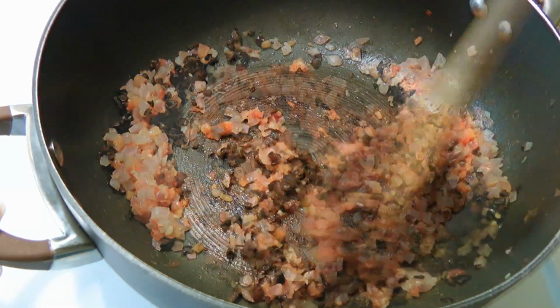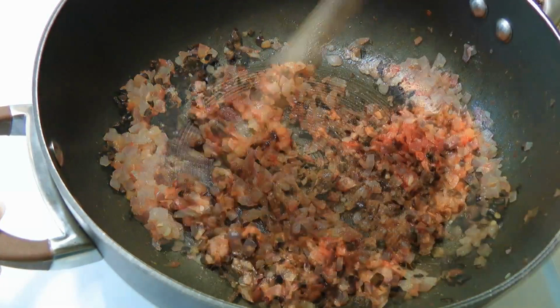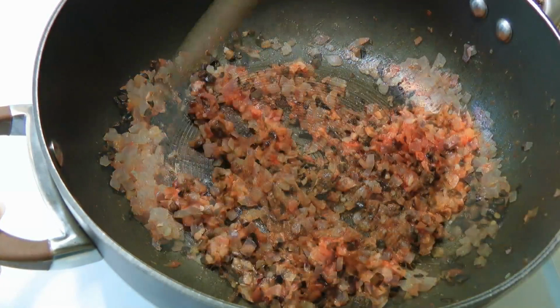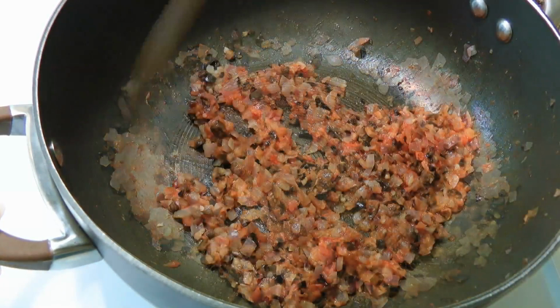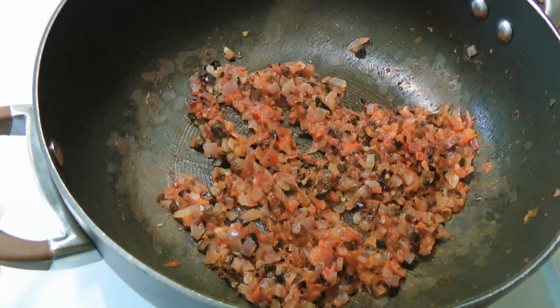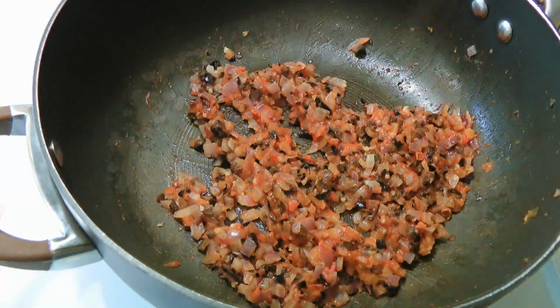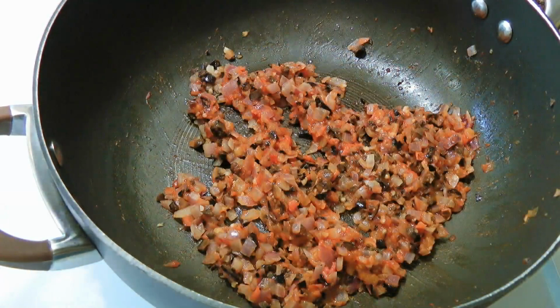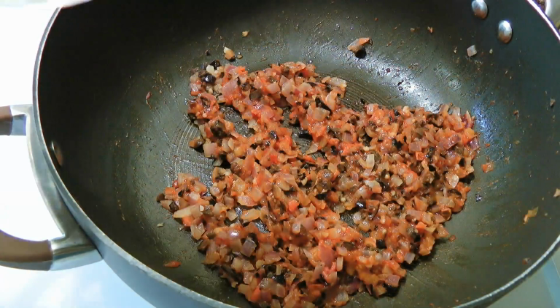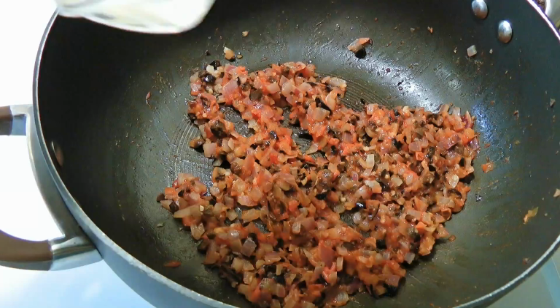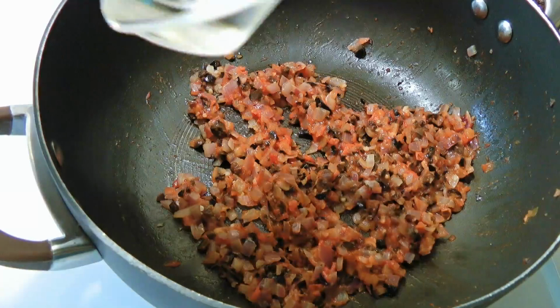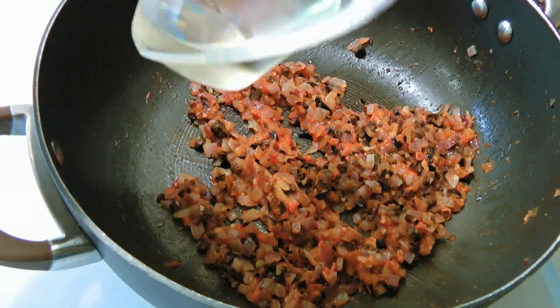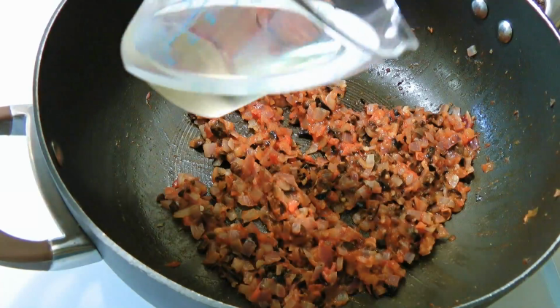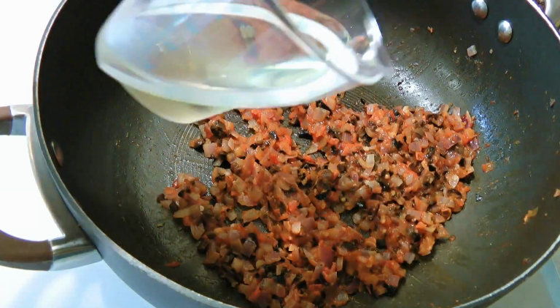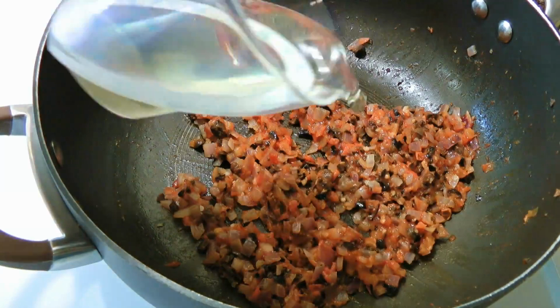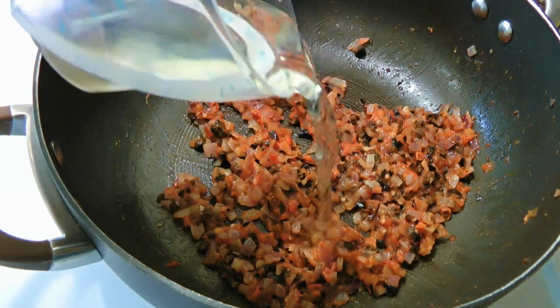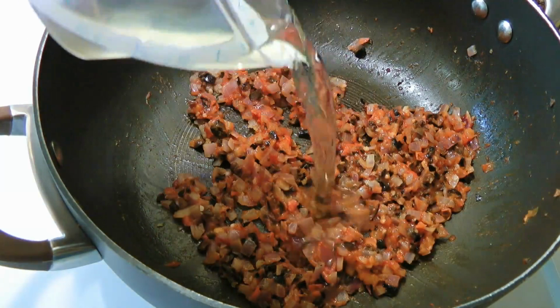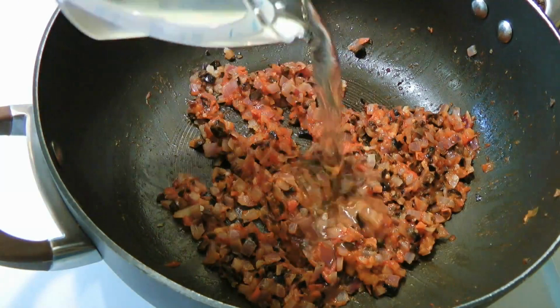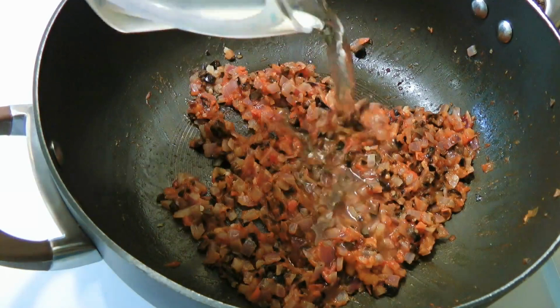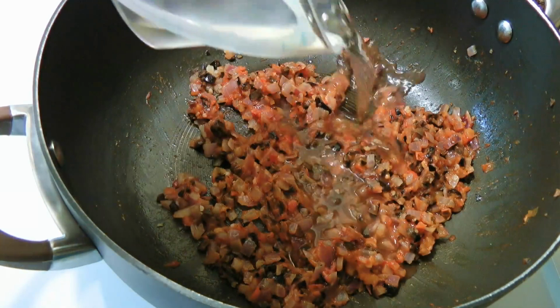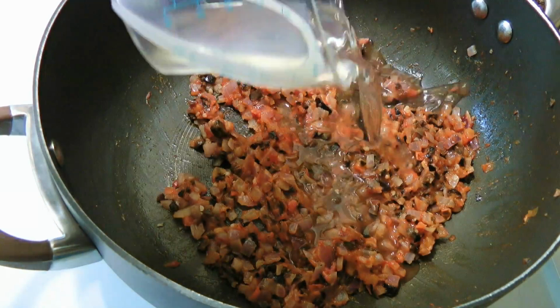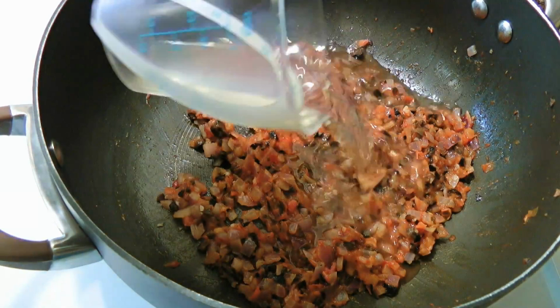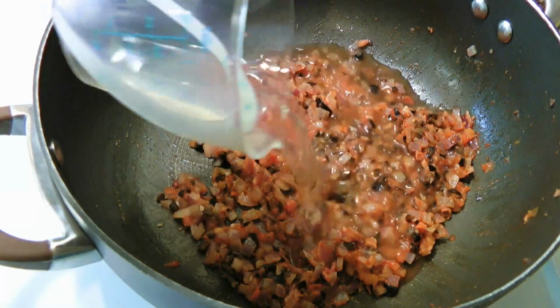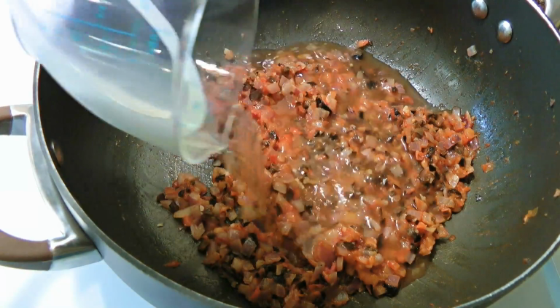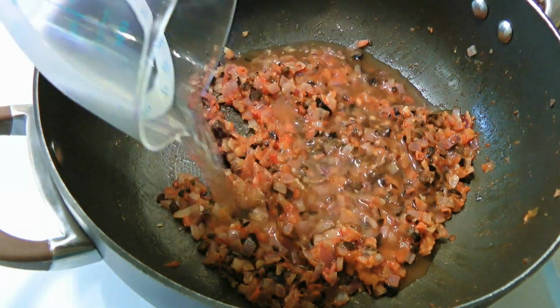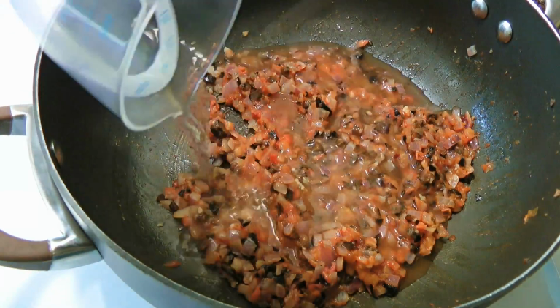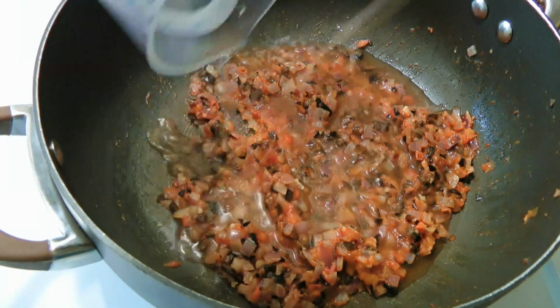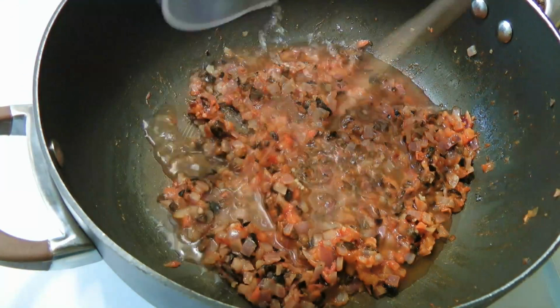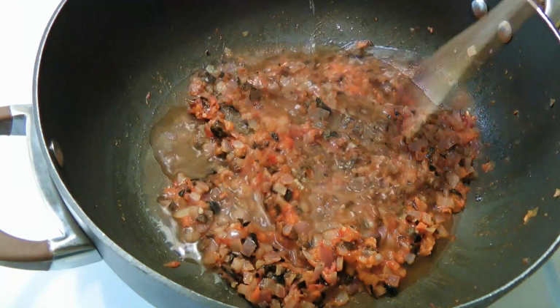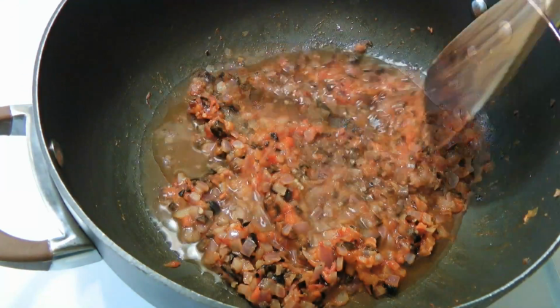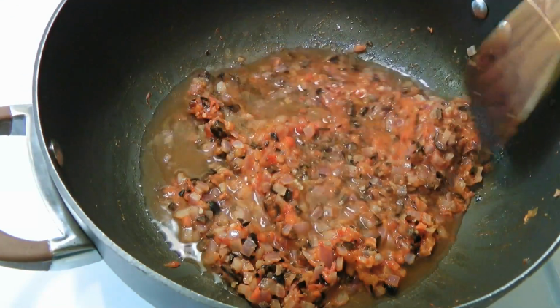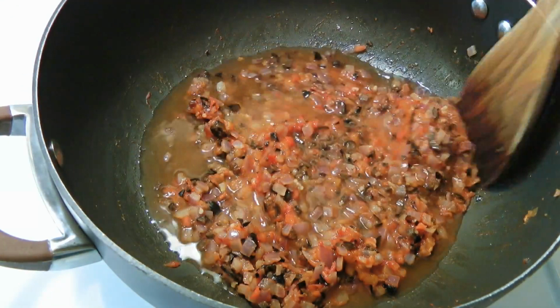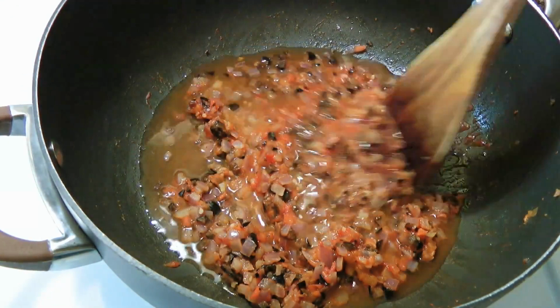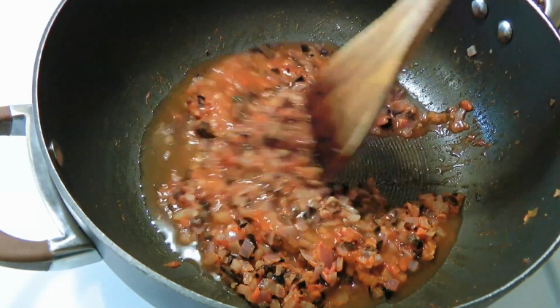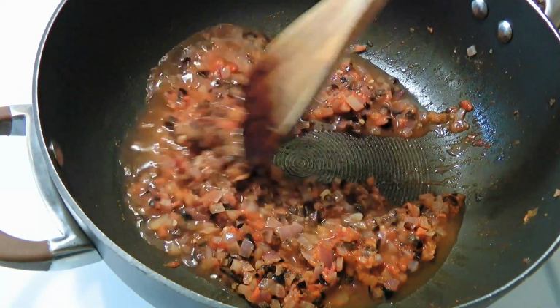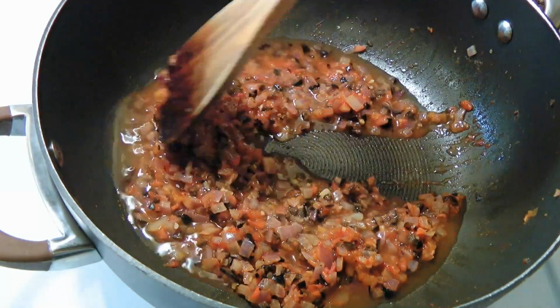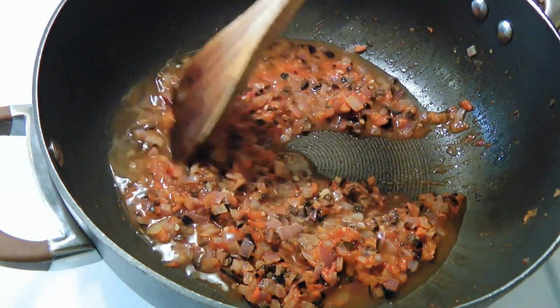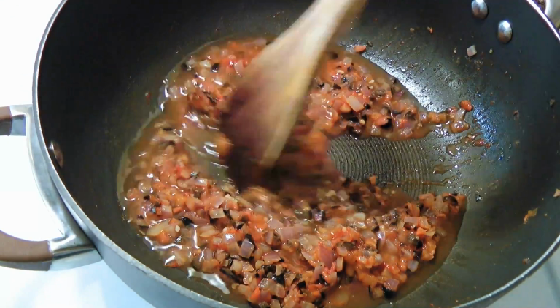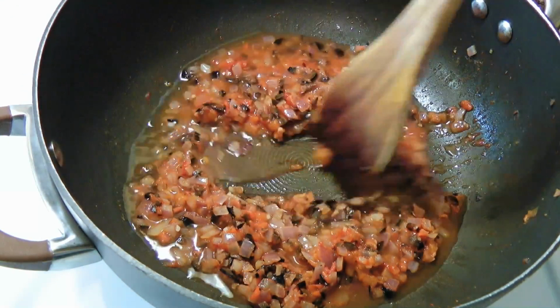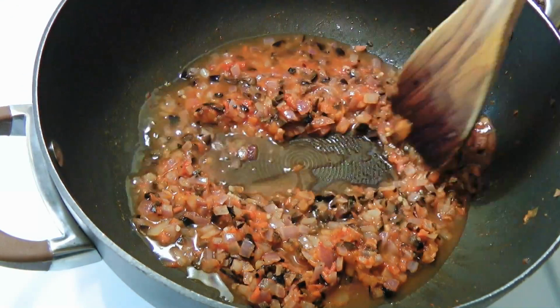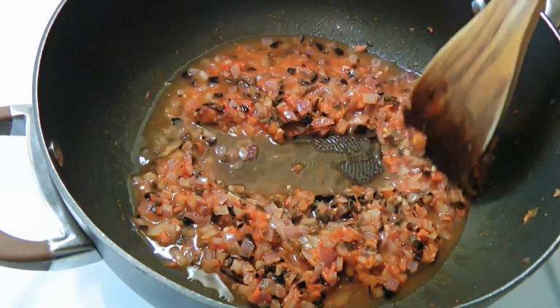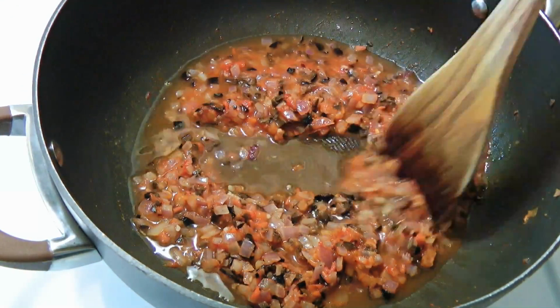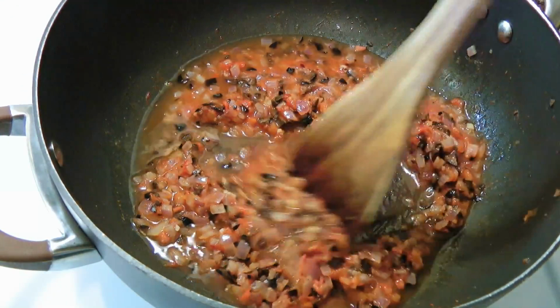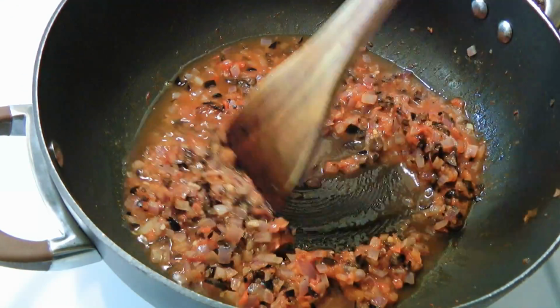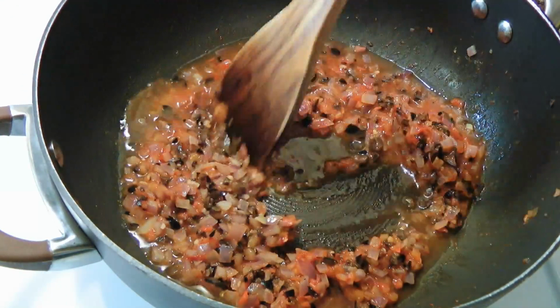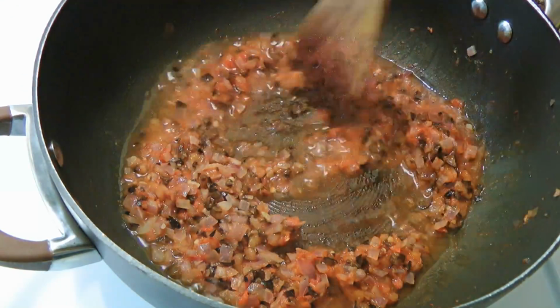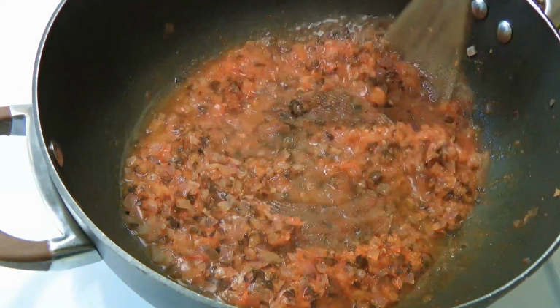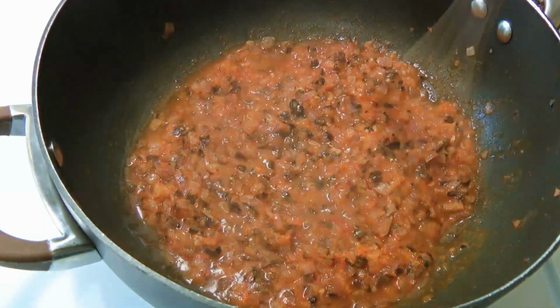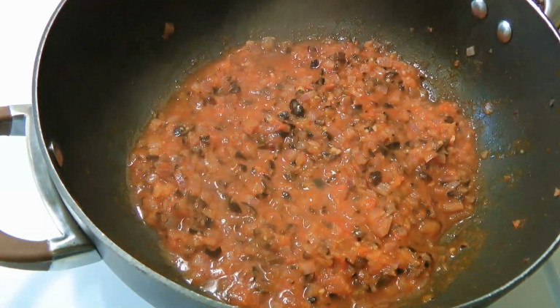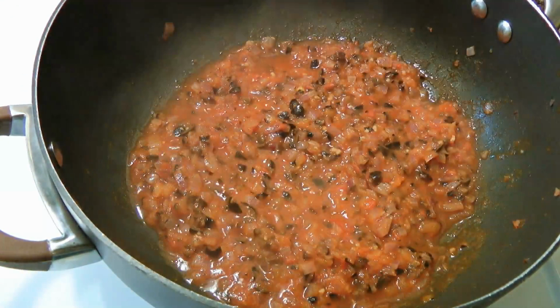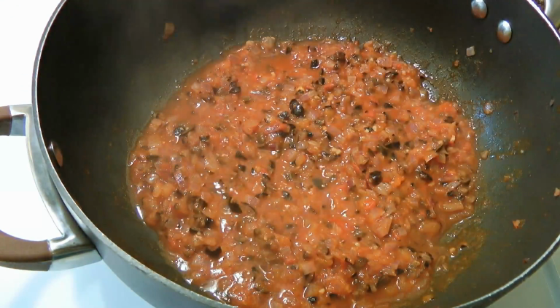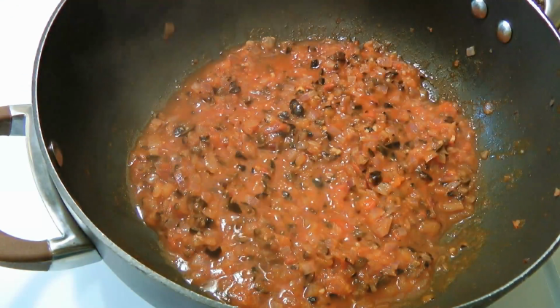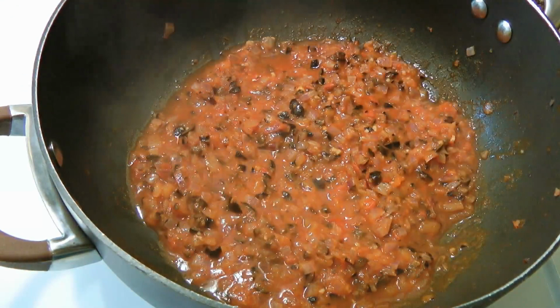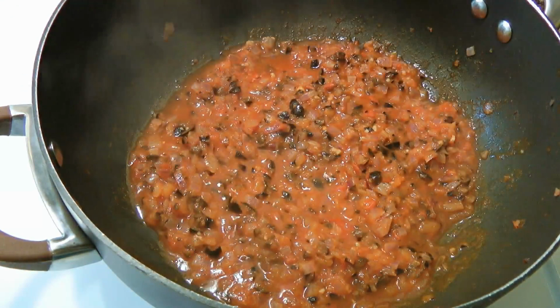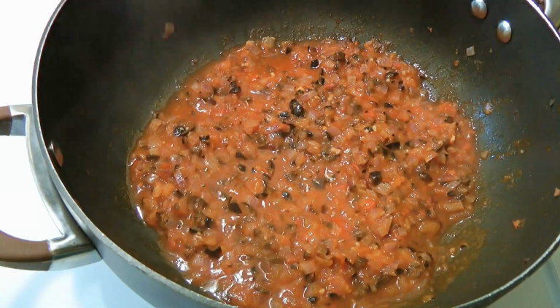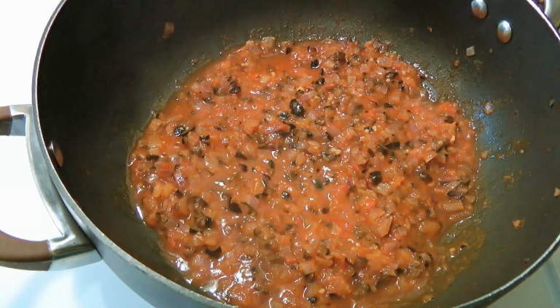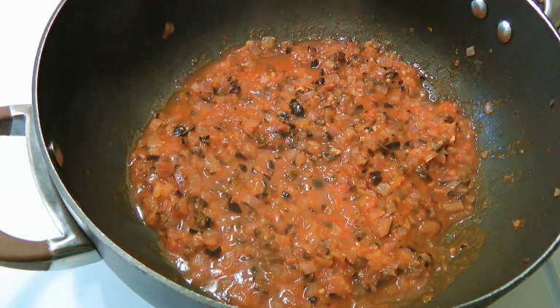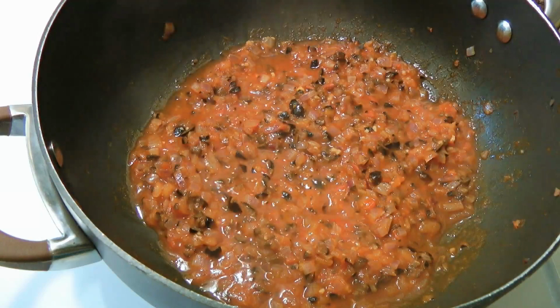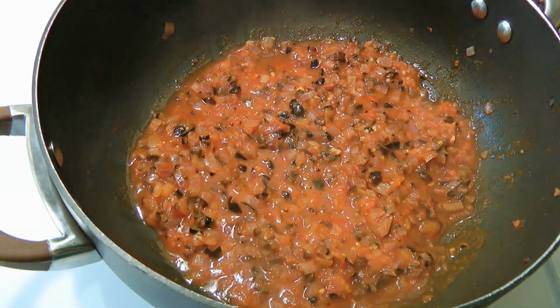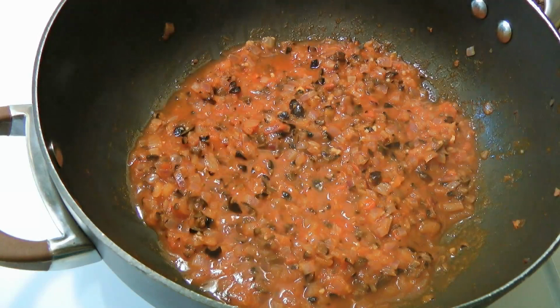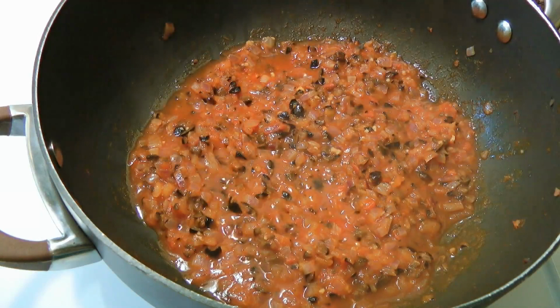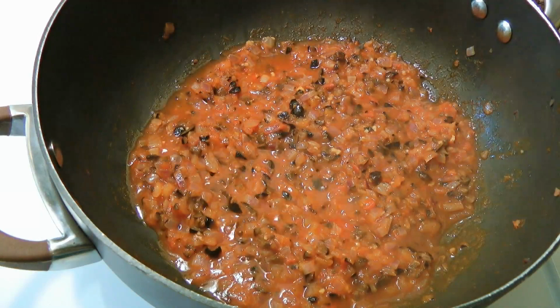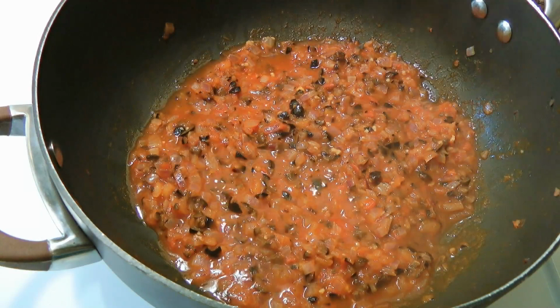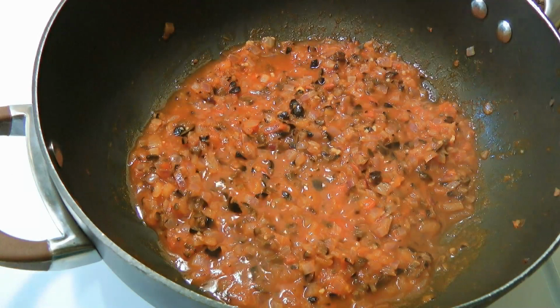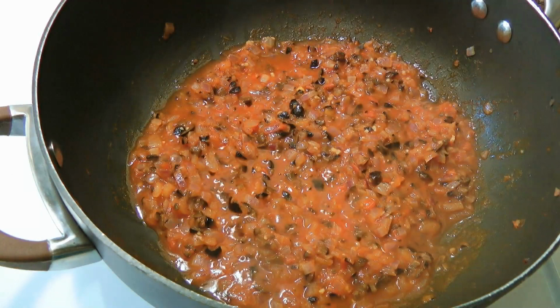We'll pour in the wine, stir and simmer until it reduces by half. That shouldn't take more than 3 minutes.